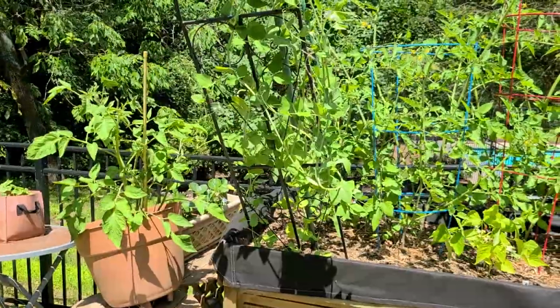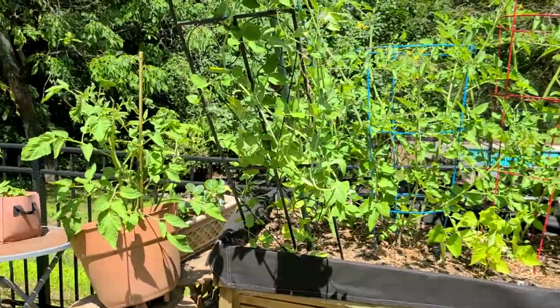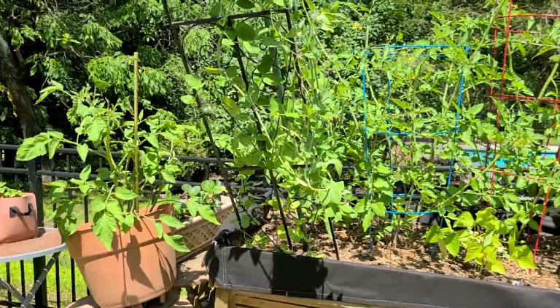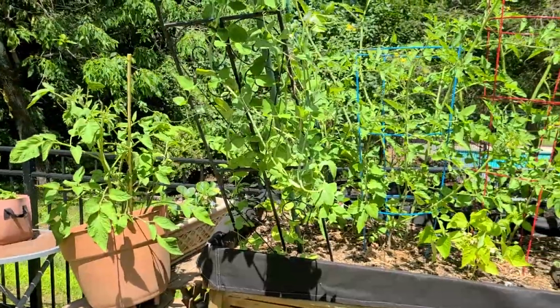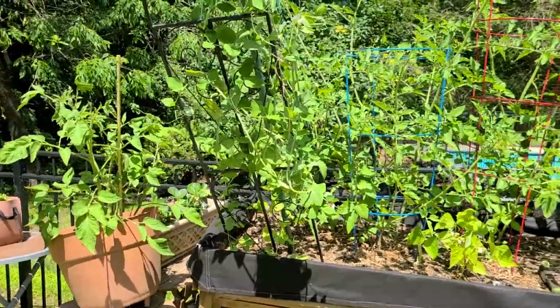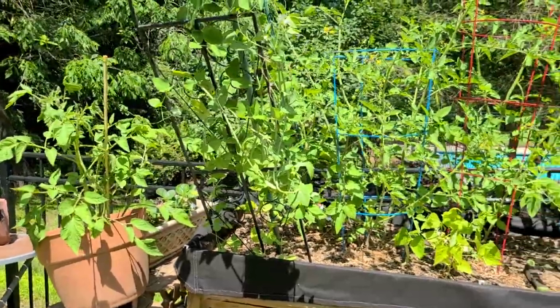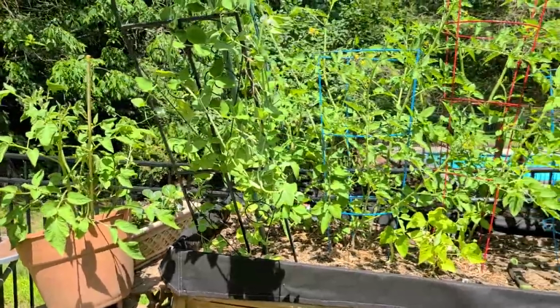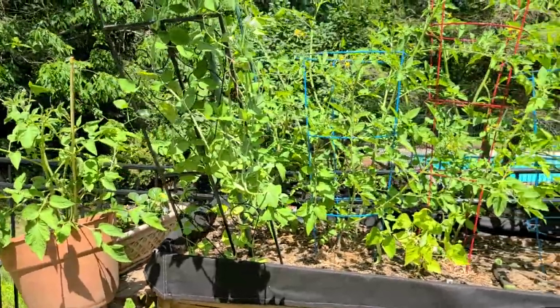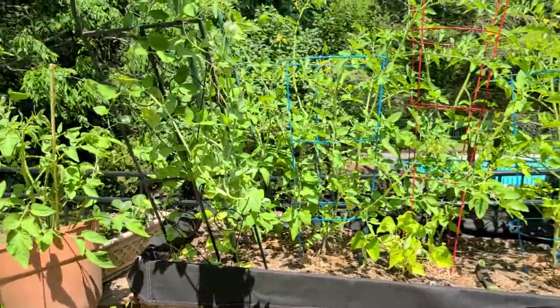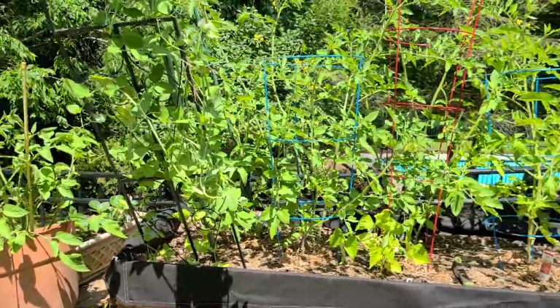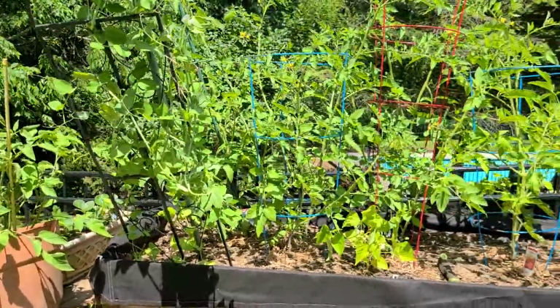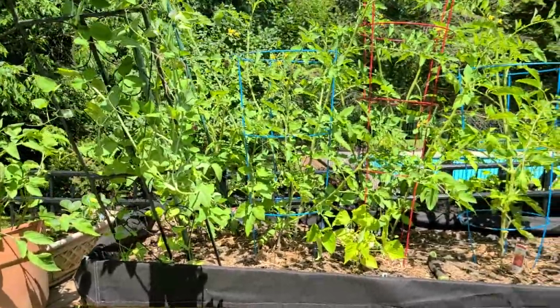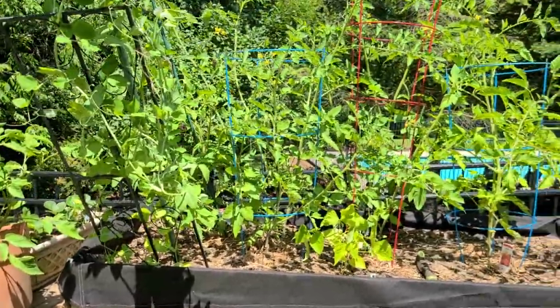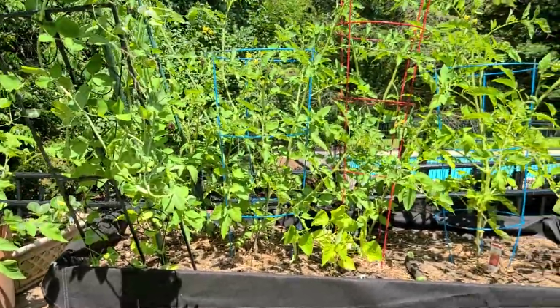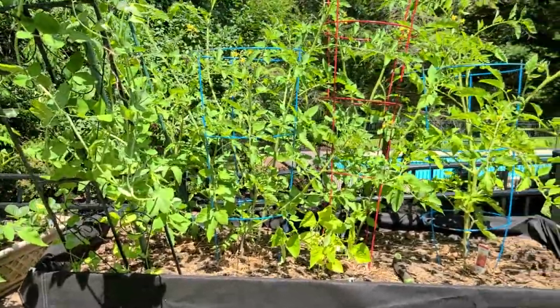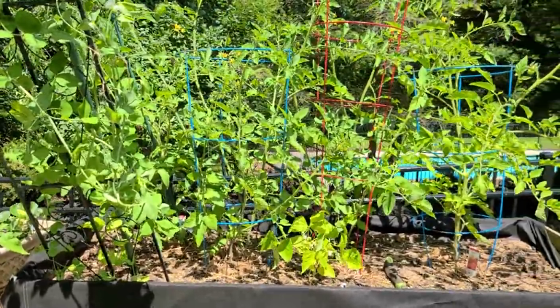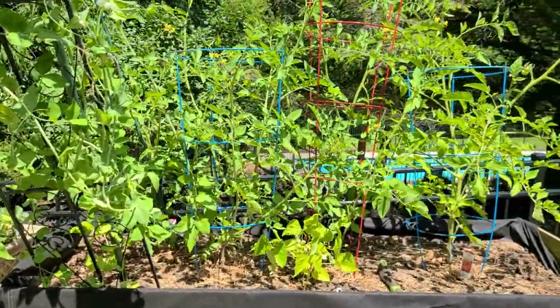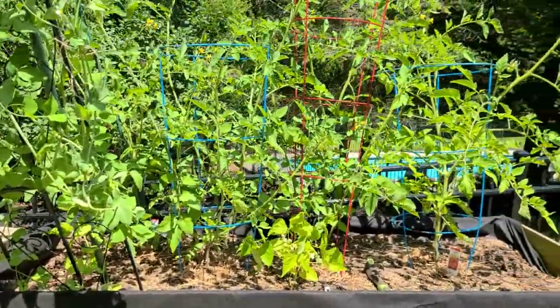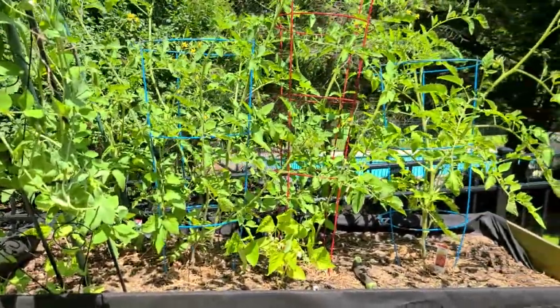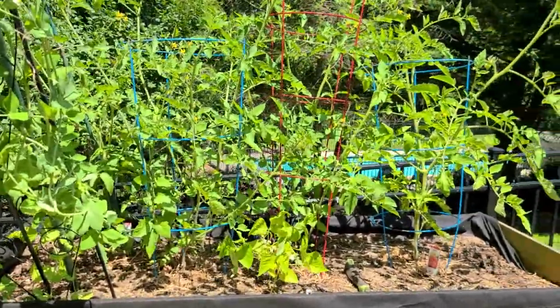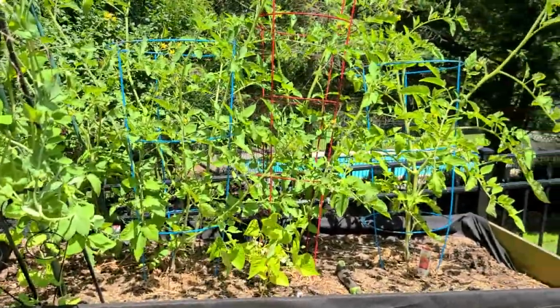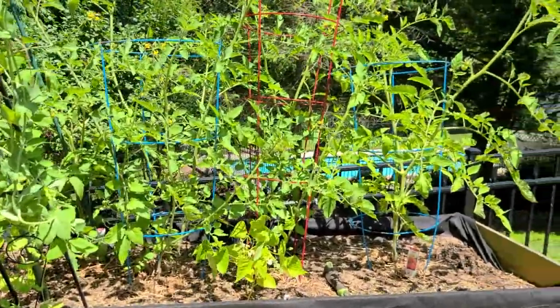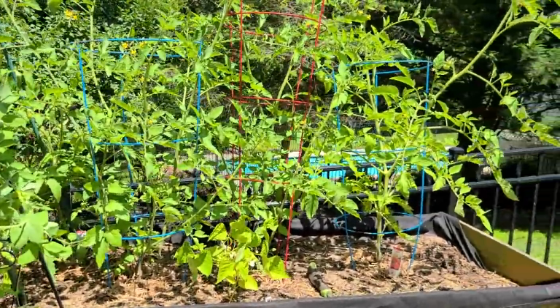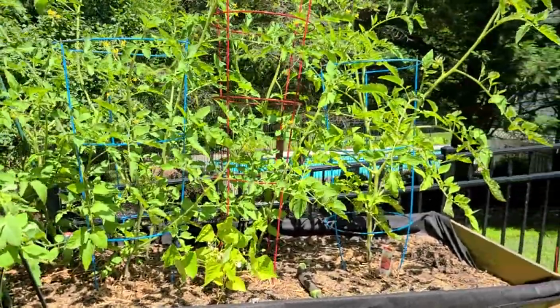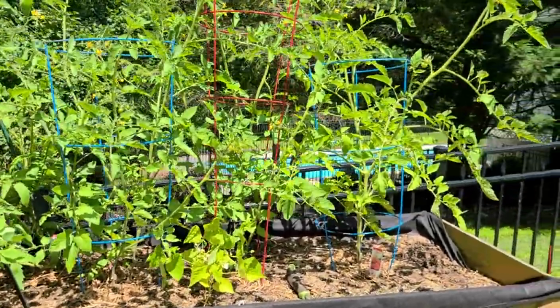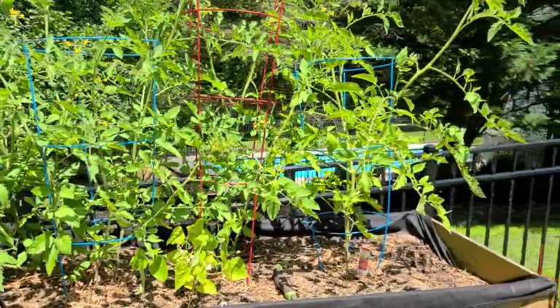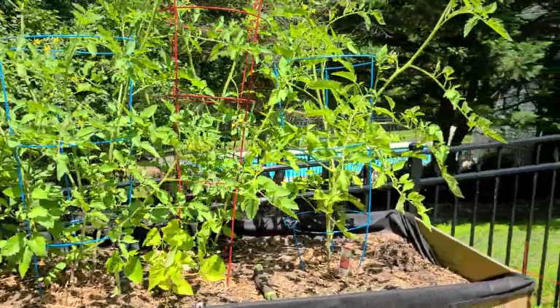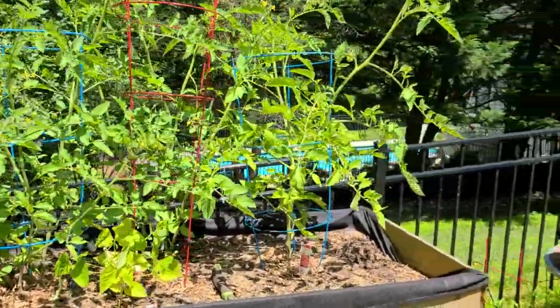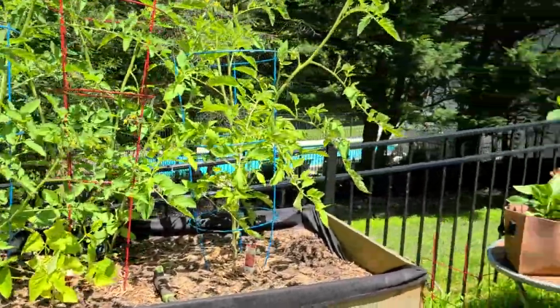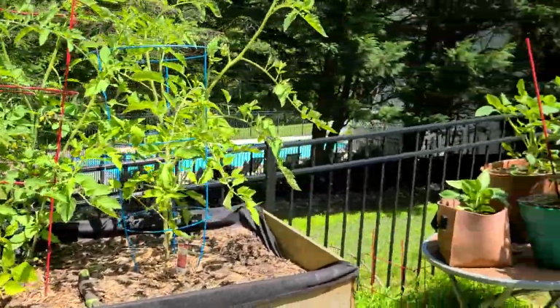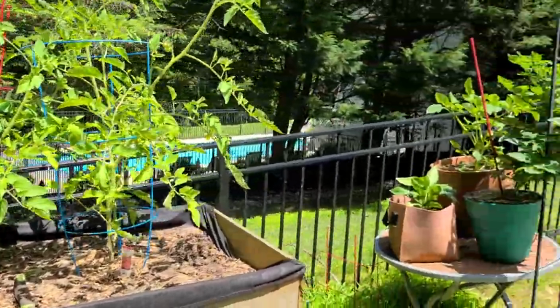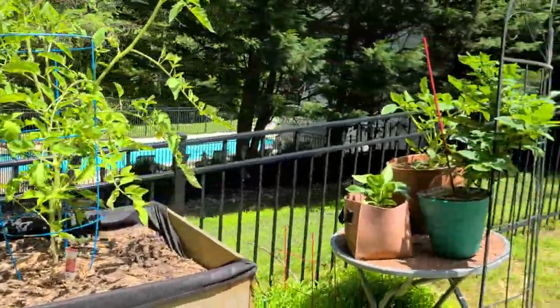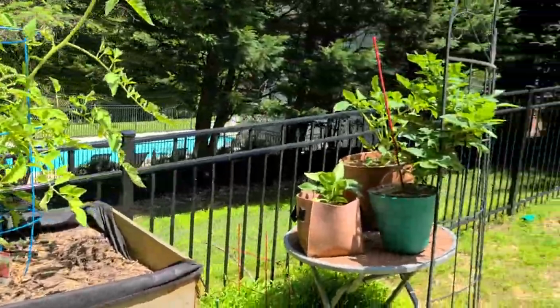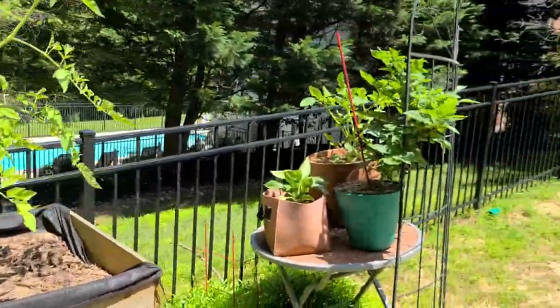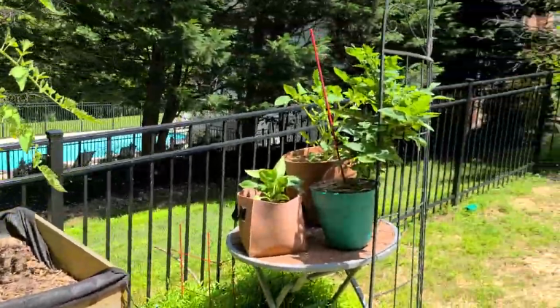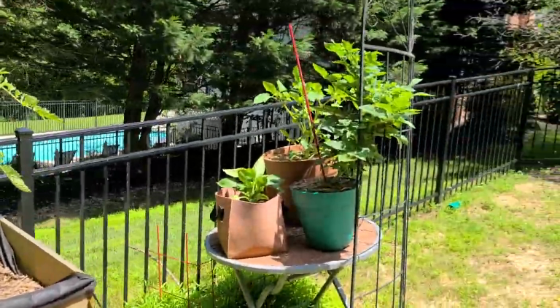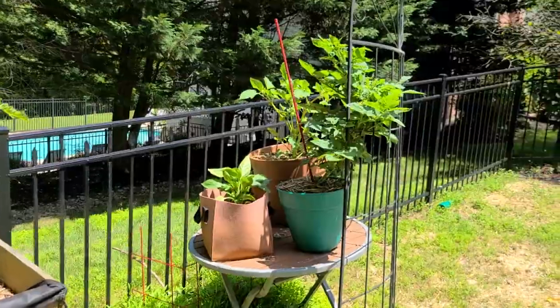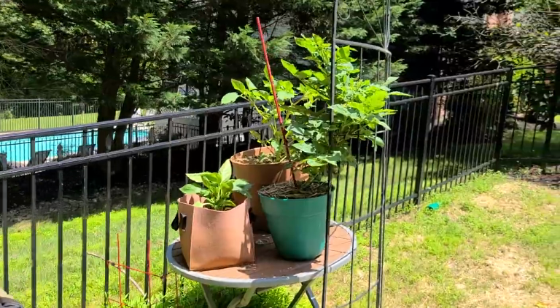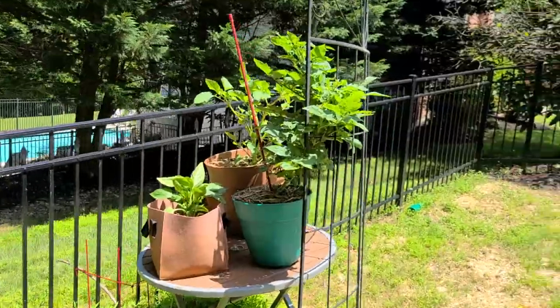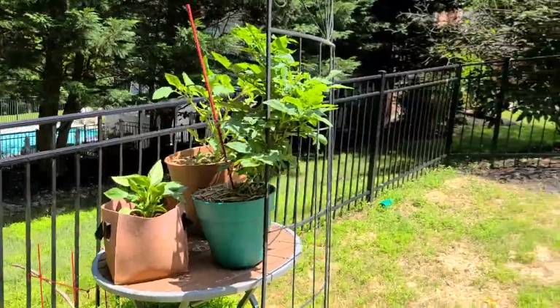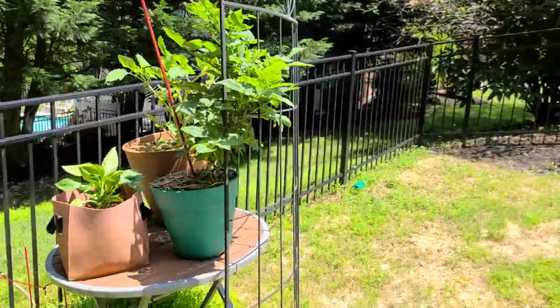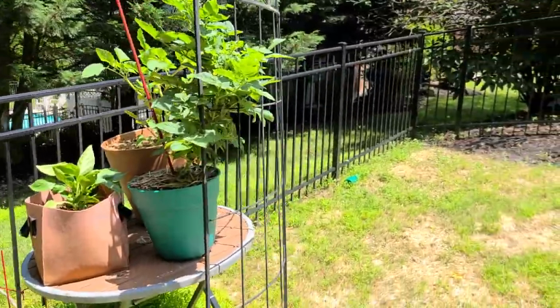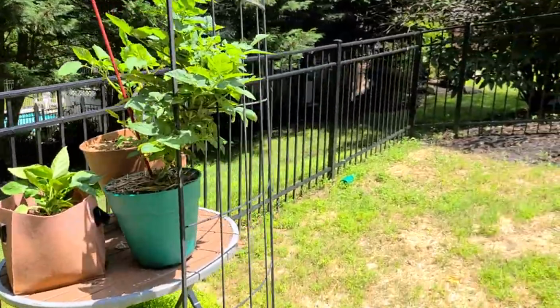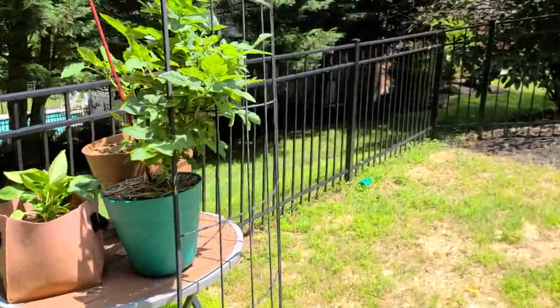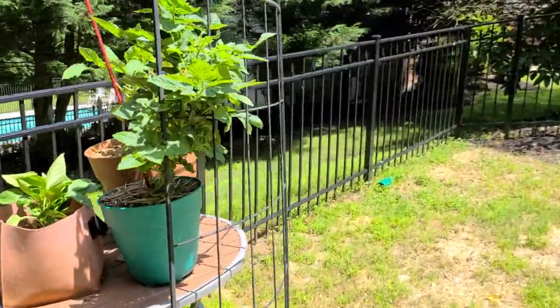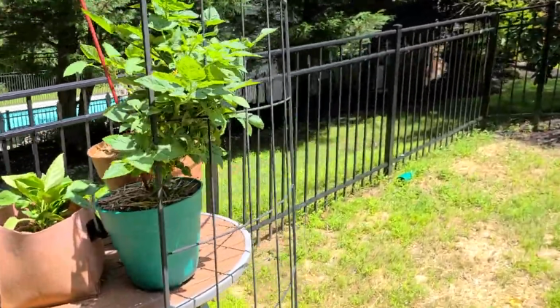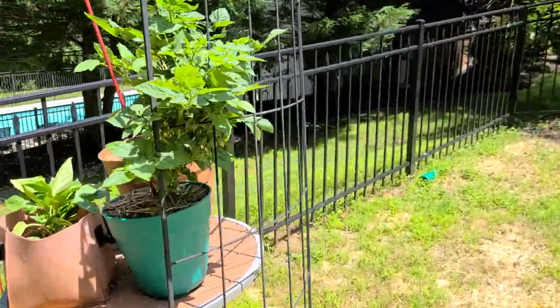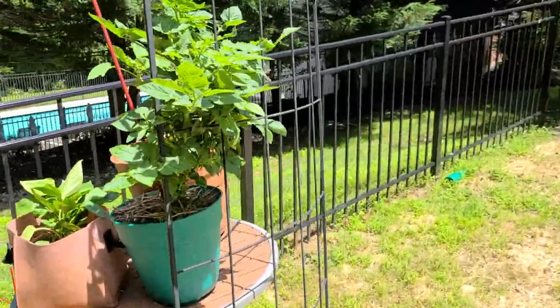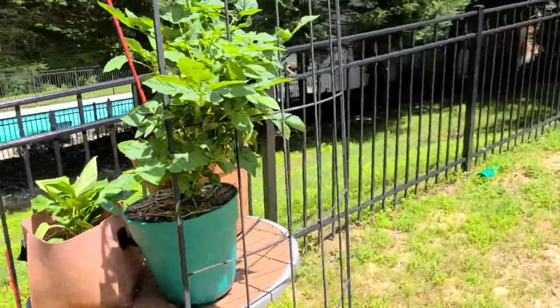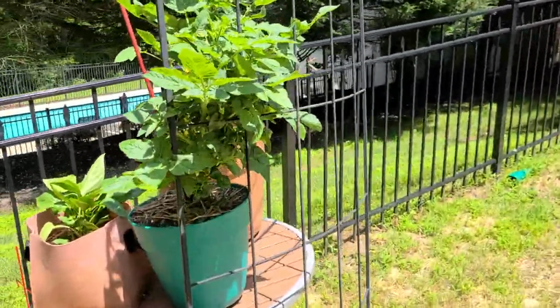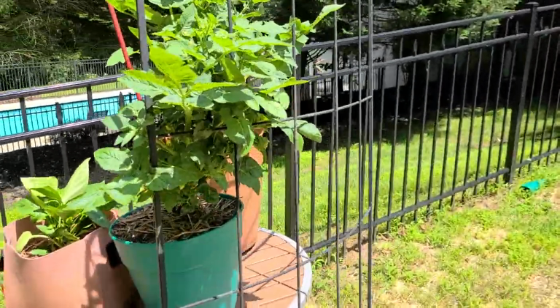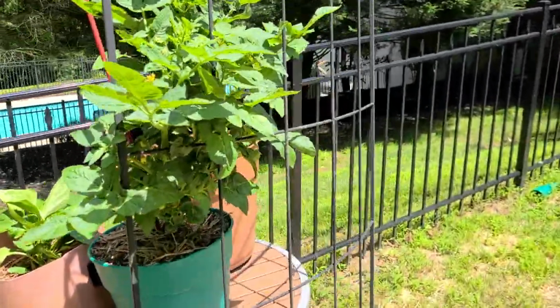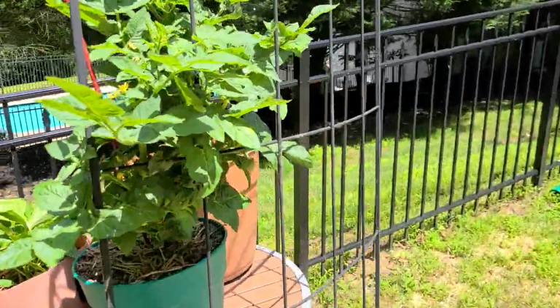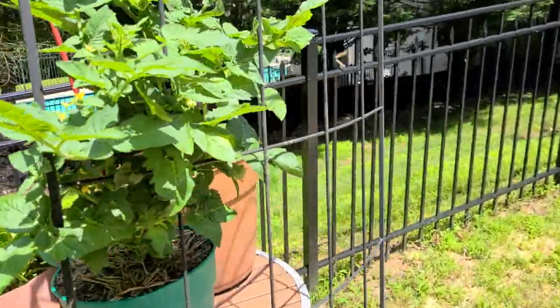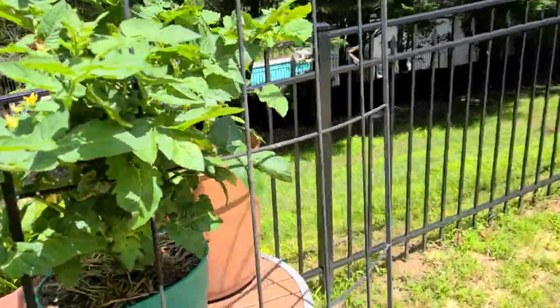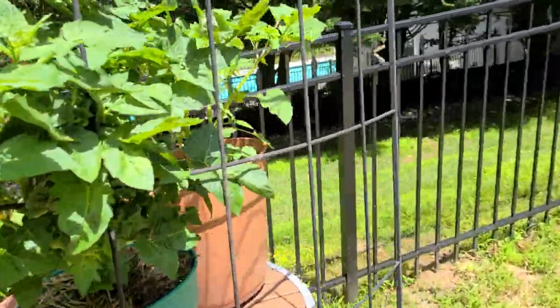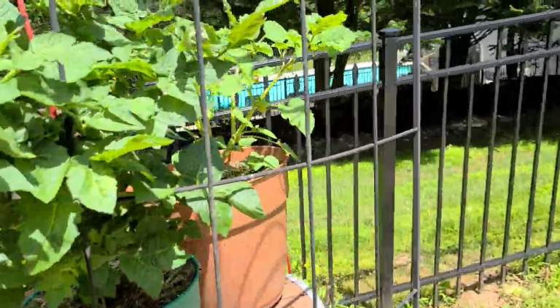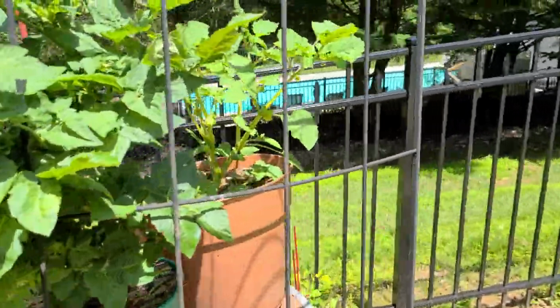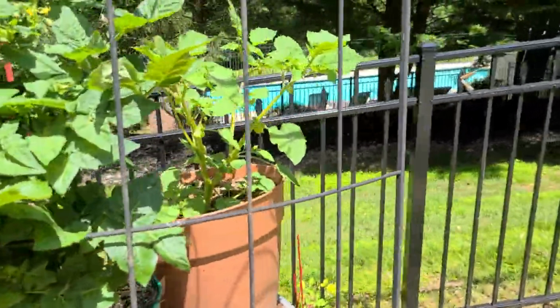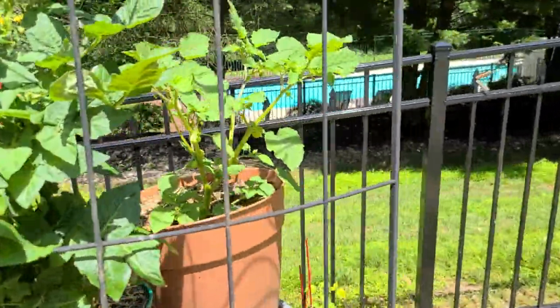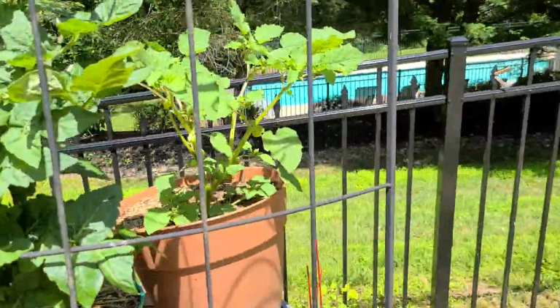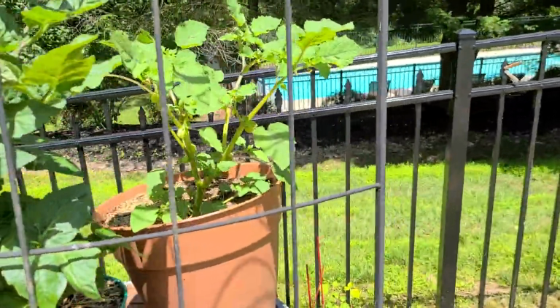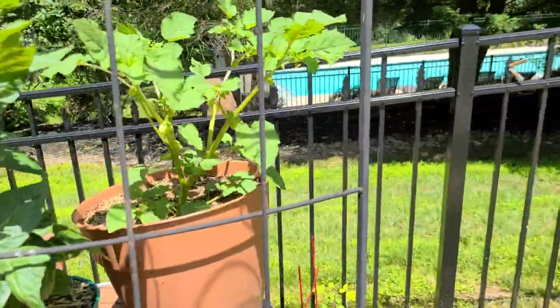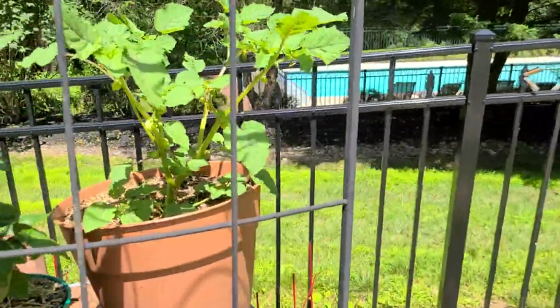Hey guys, it's time for the first garden tour of the year. This is one of two gardens and I'm going to show you what I'm growing. I've got a bunch of containers out here, doing a lot of cool things.